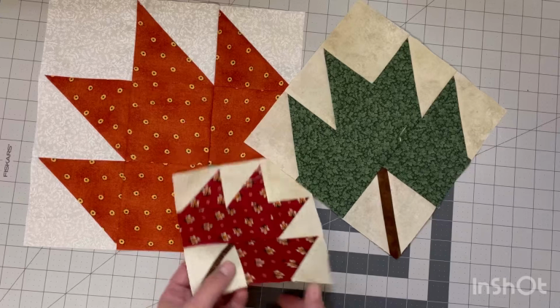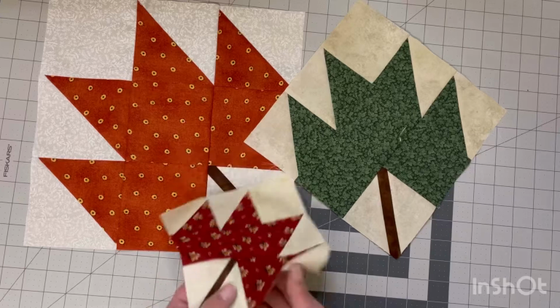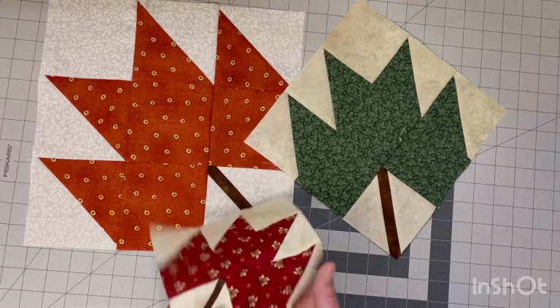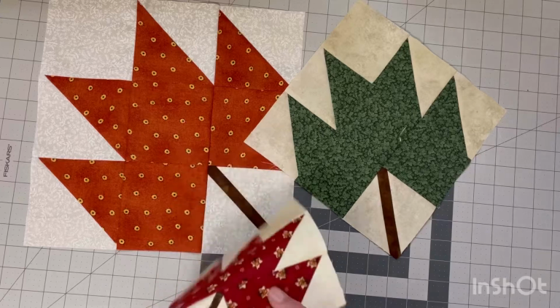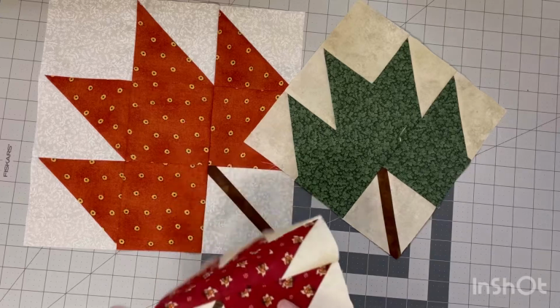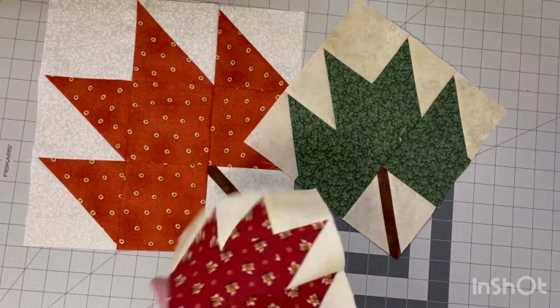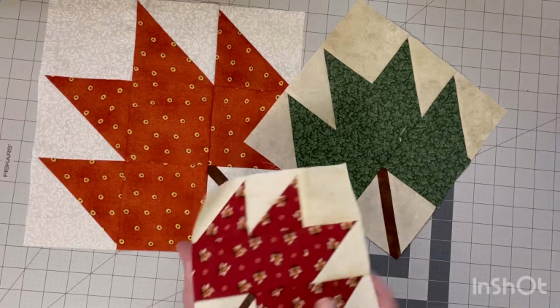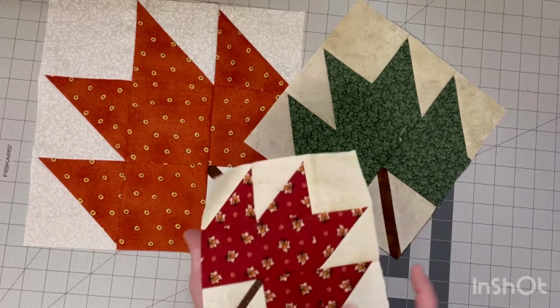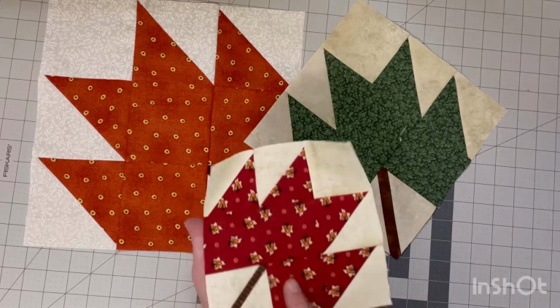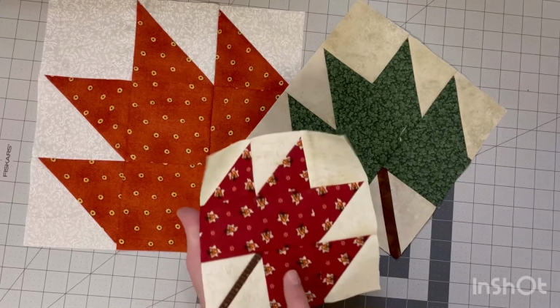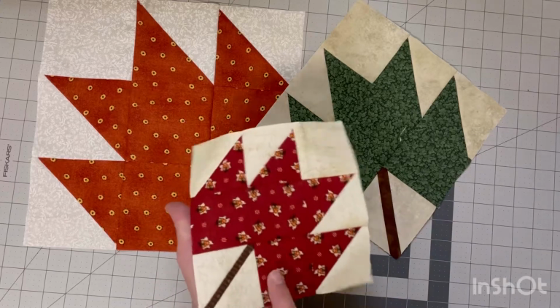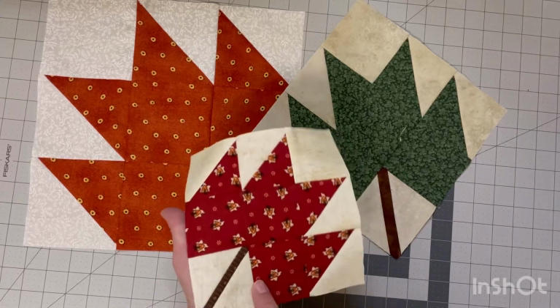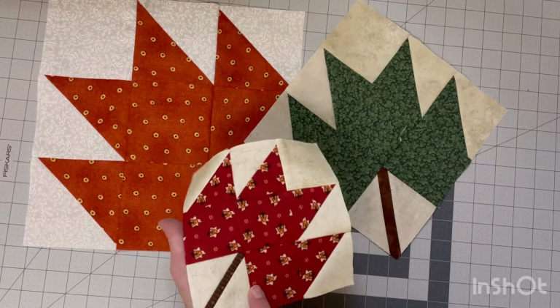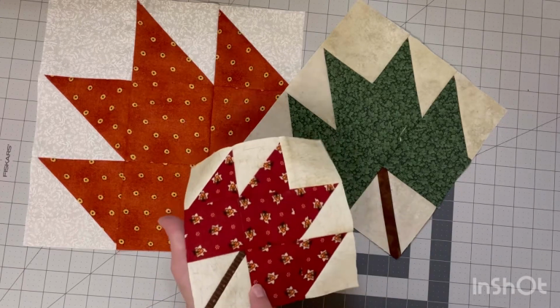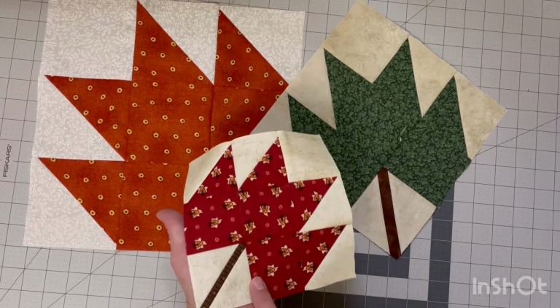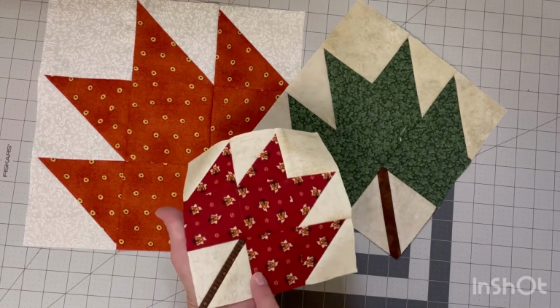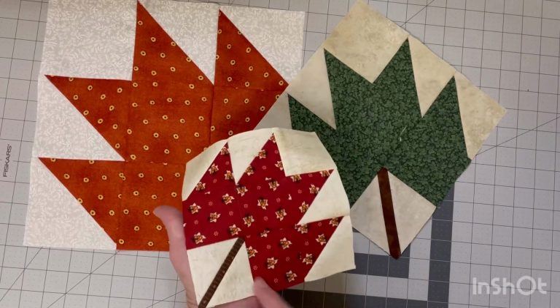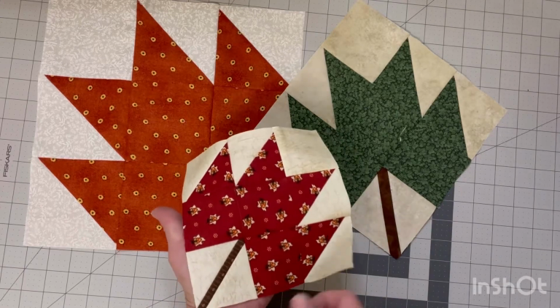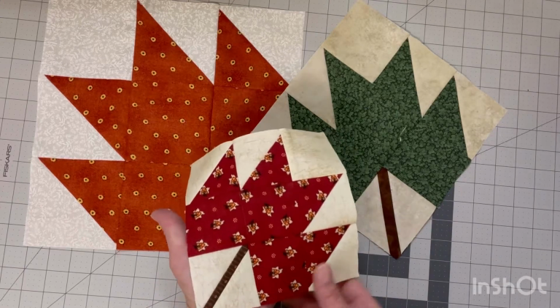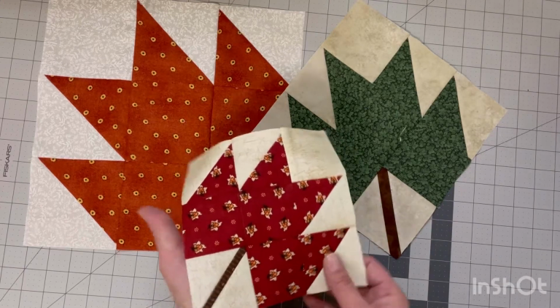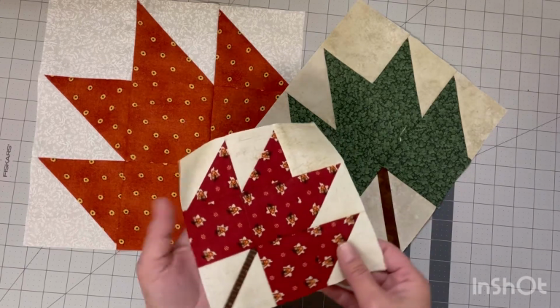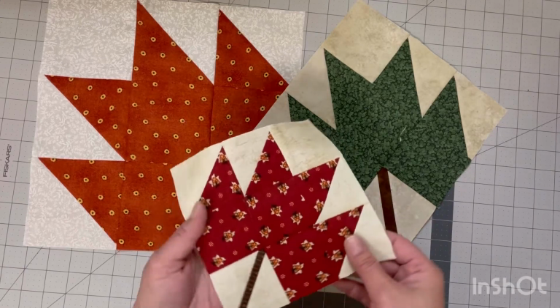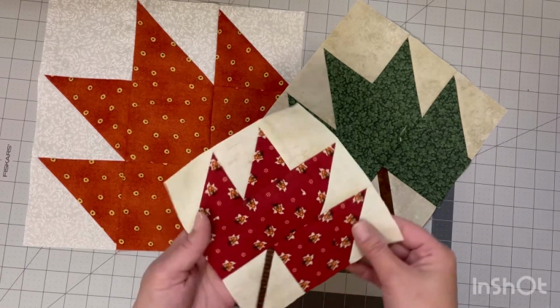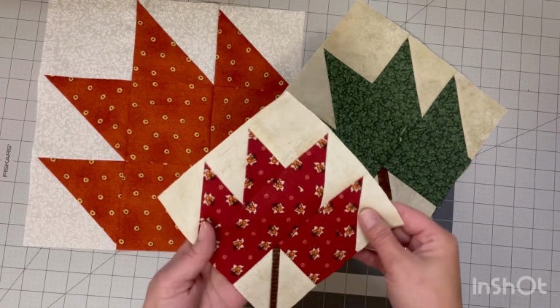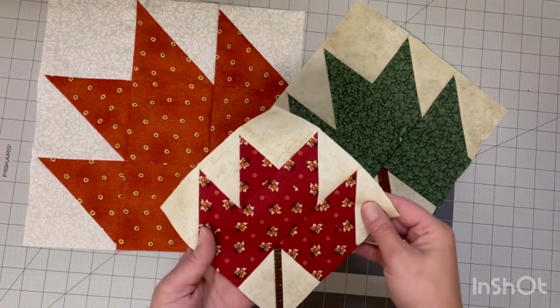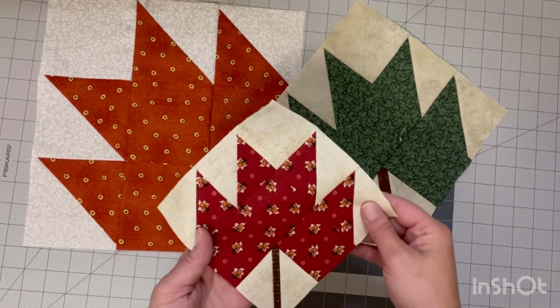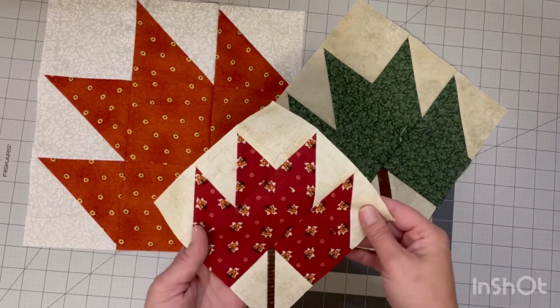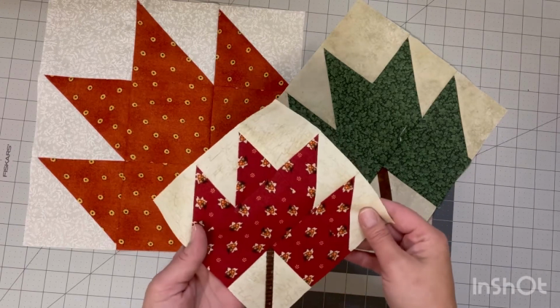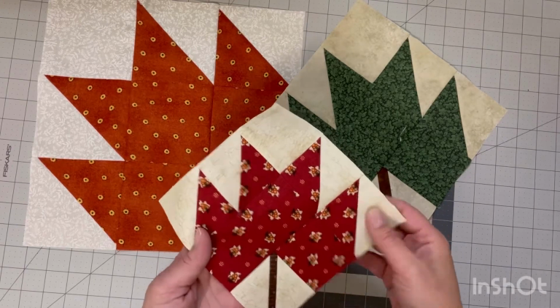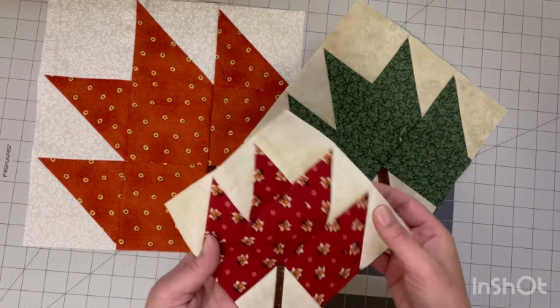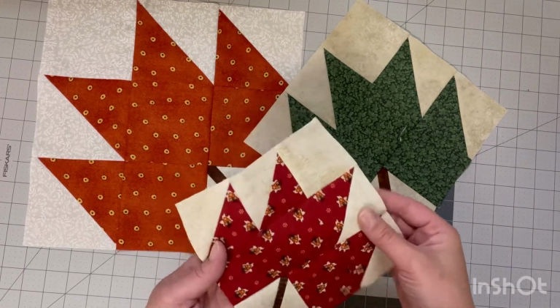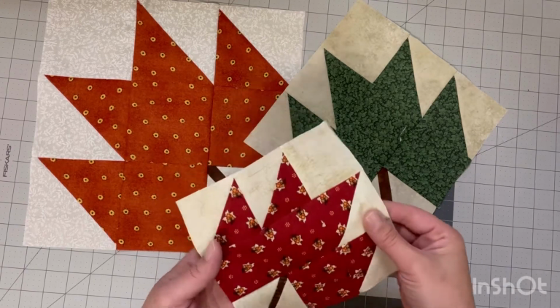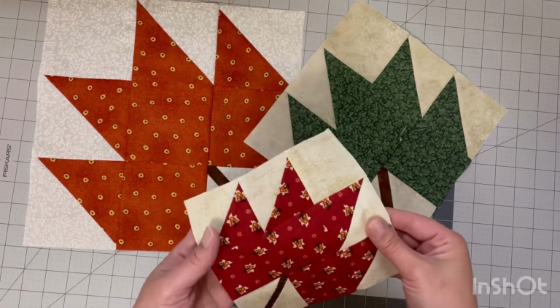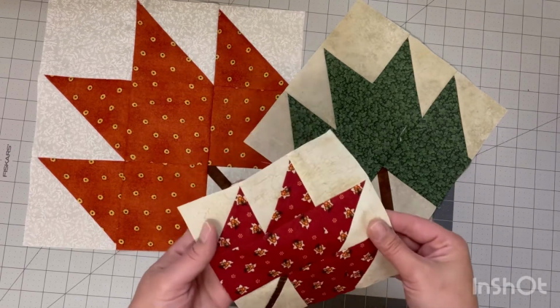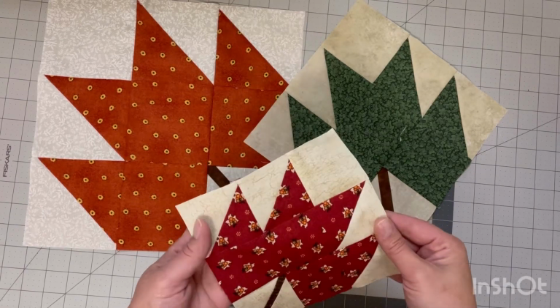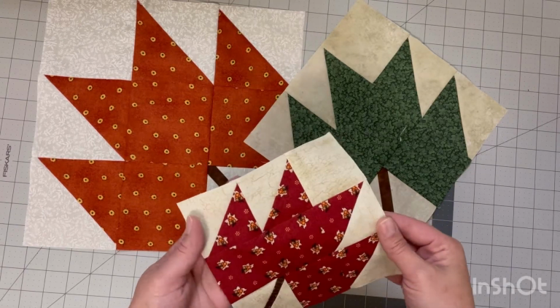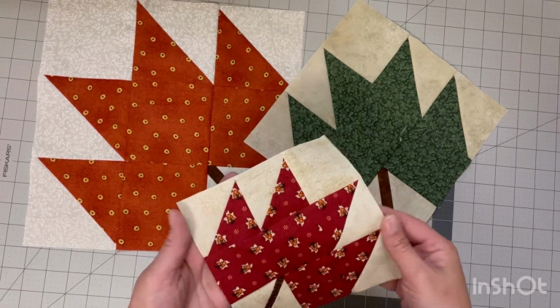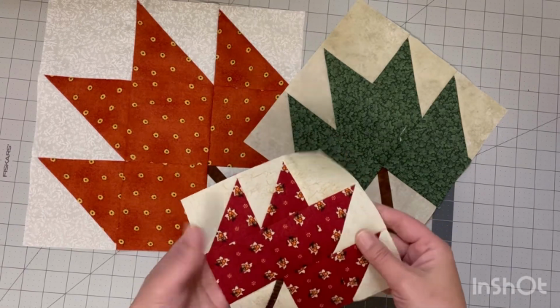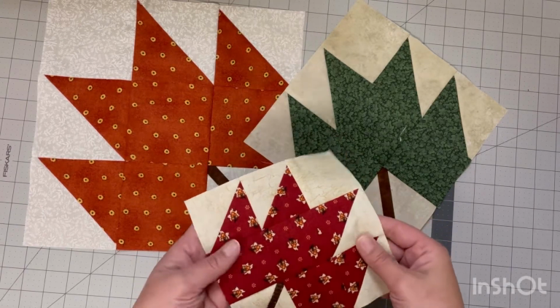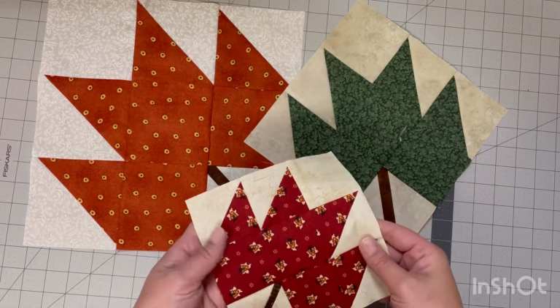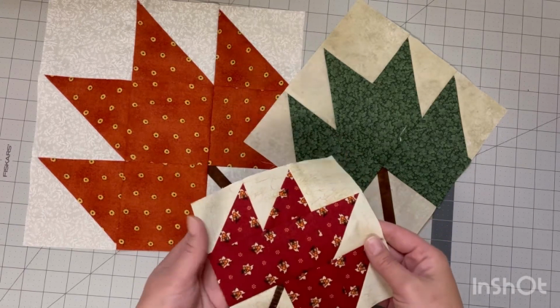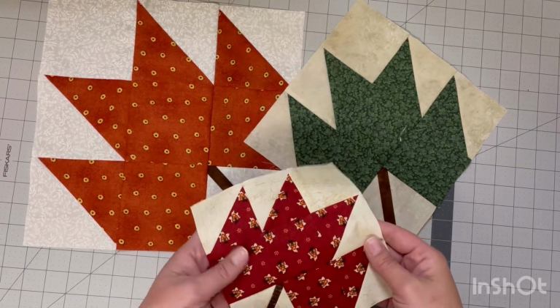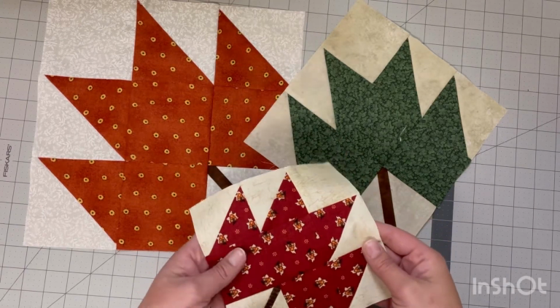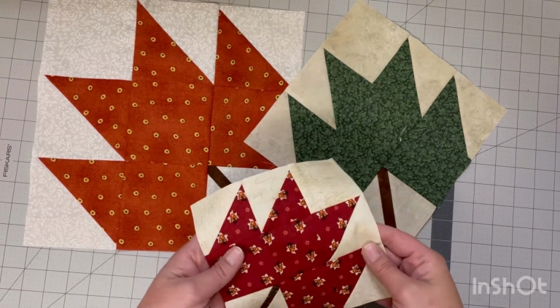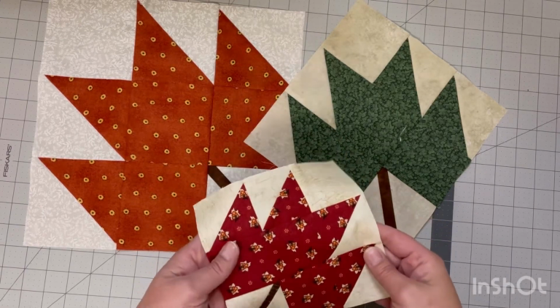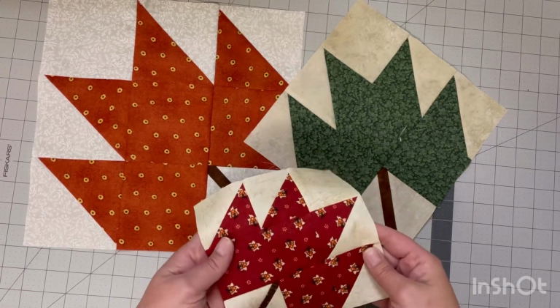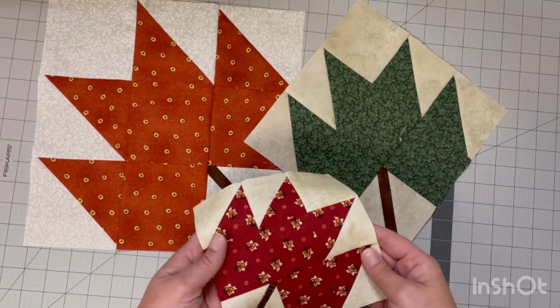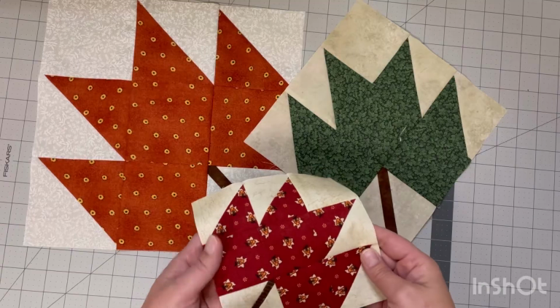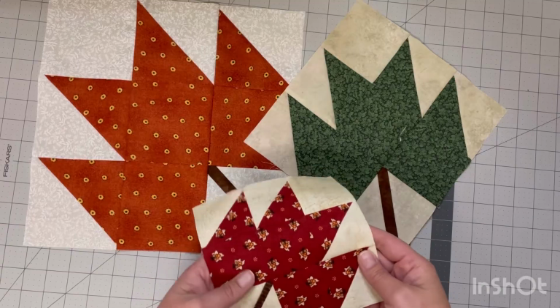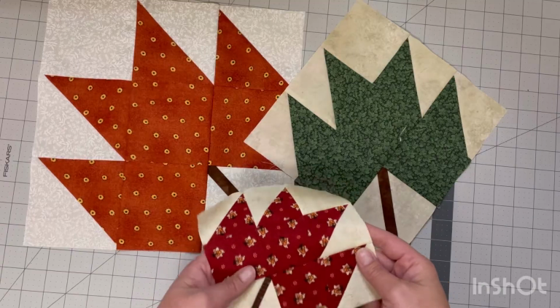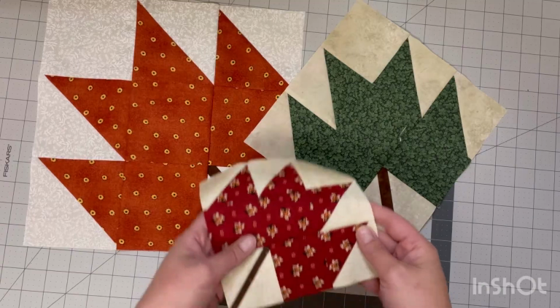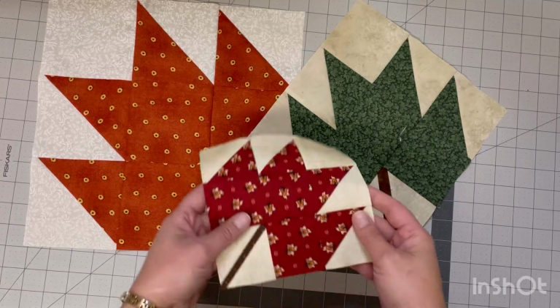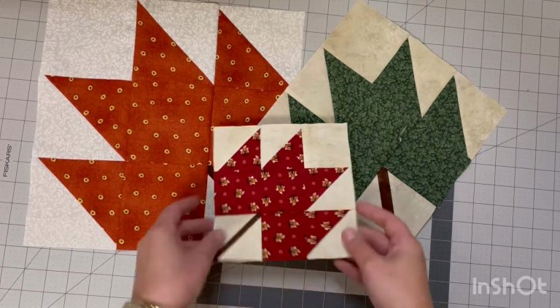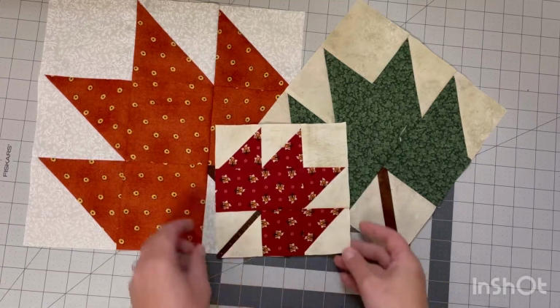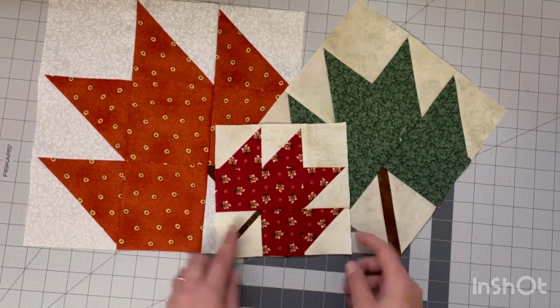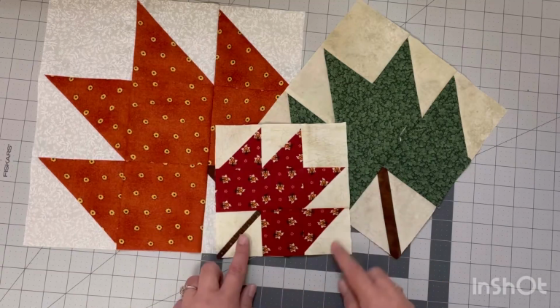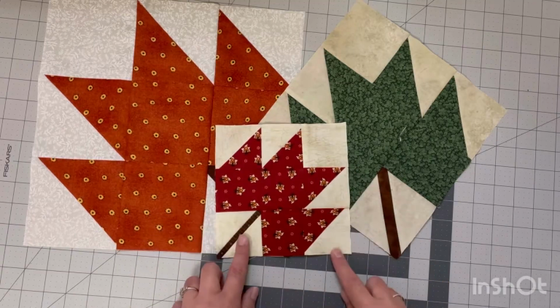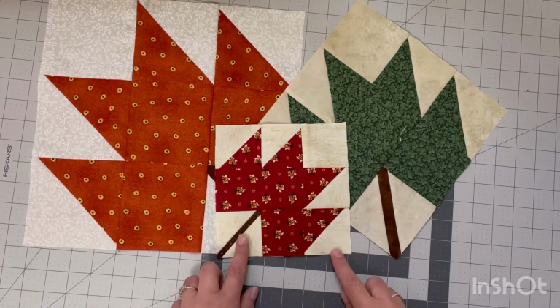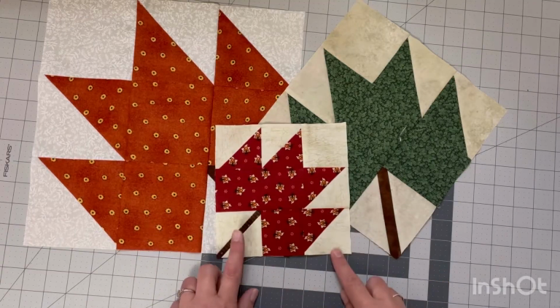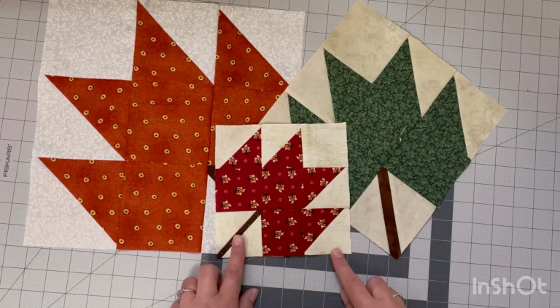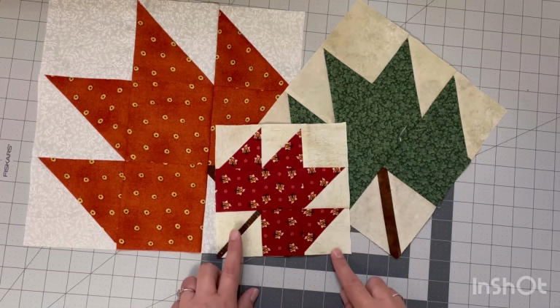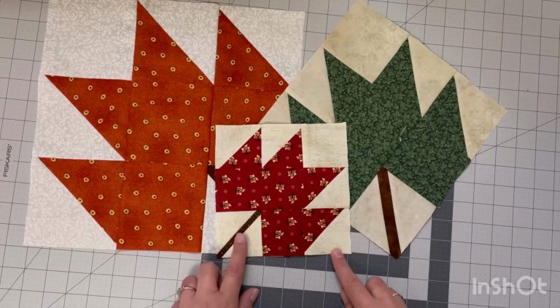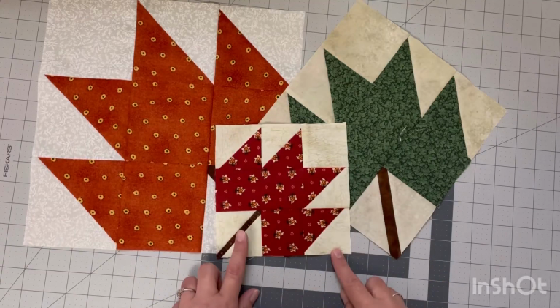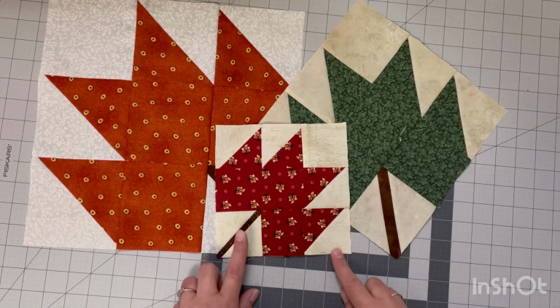This one is definitely my favorite out of all three here. Hello everyone, today I will be showing you how to make these maple leaf blocks in three different sizes.